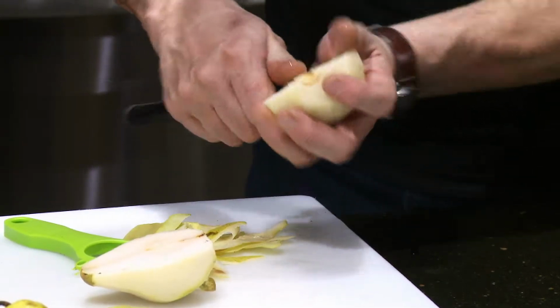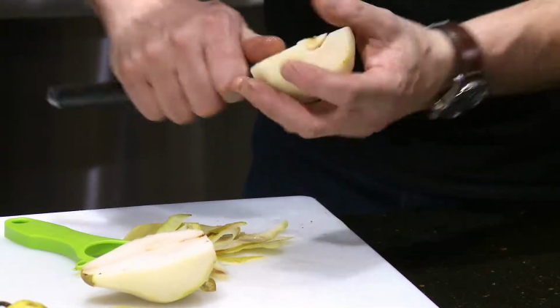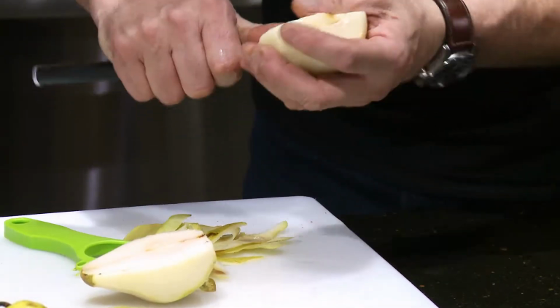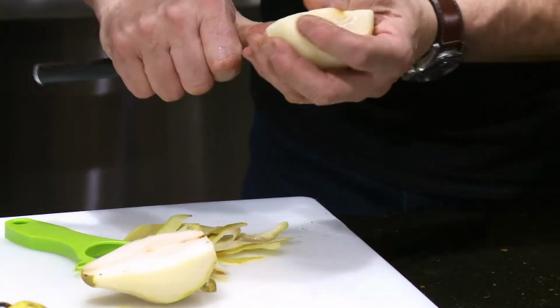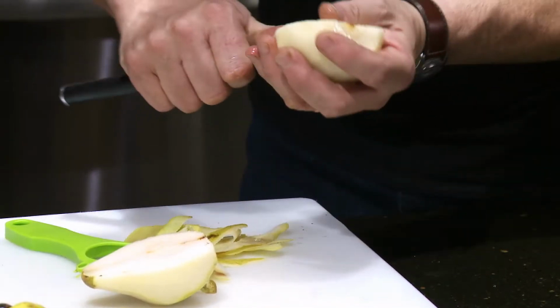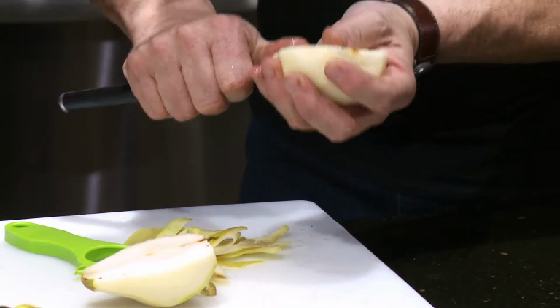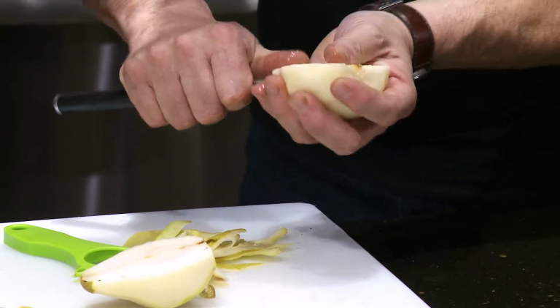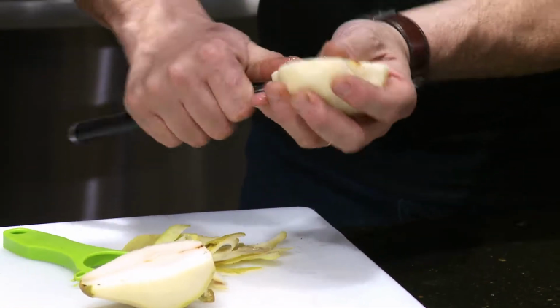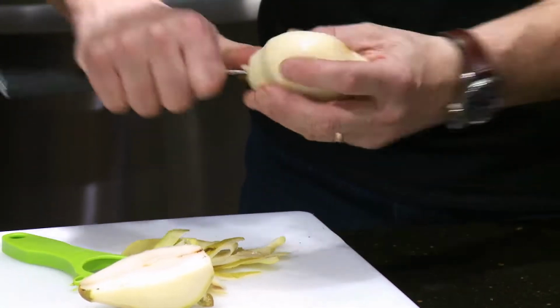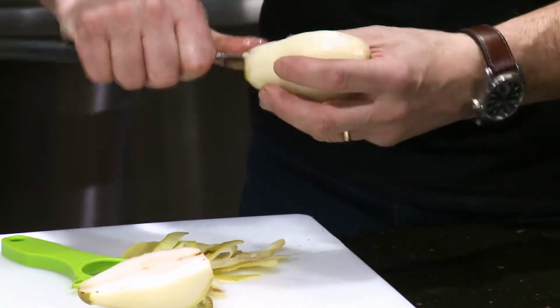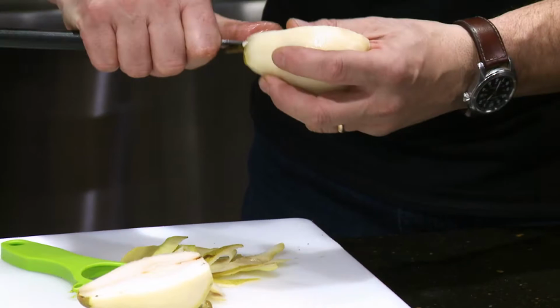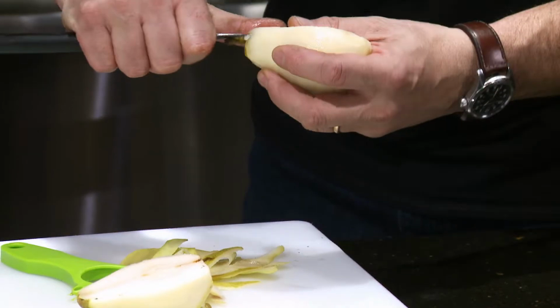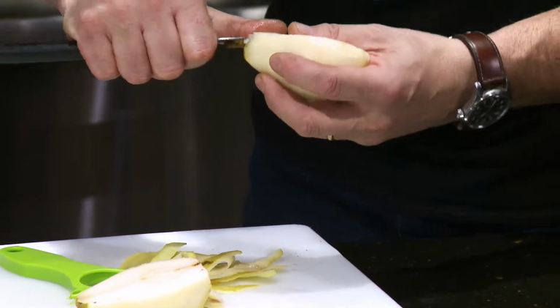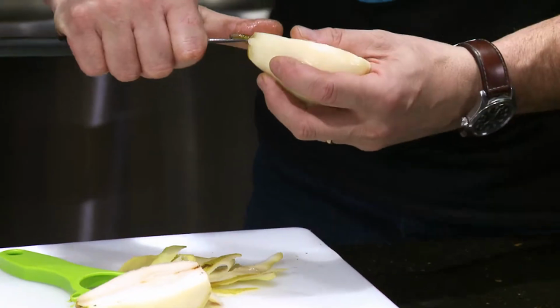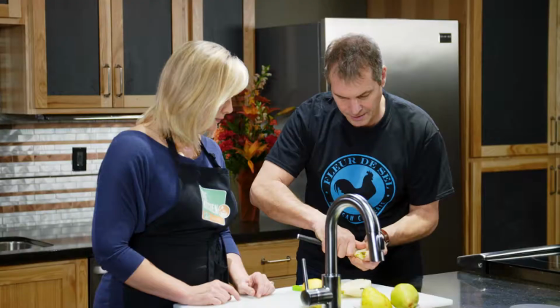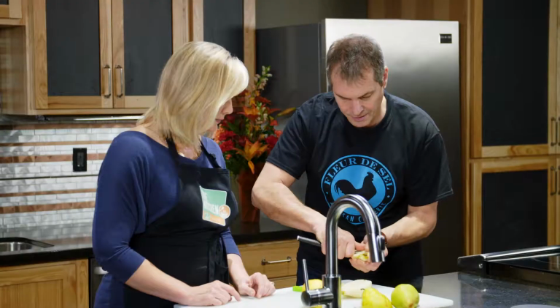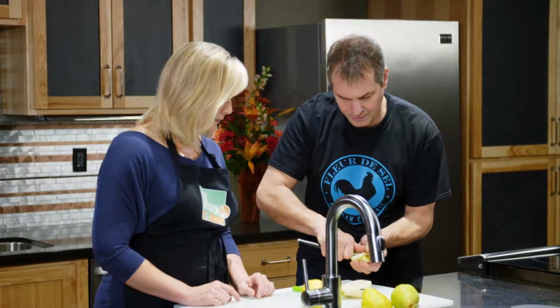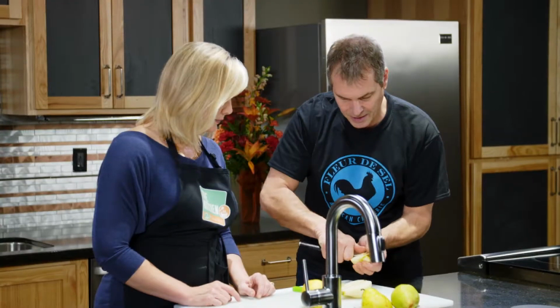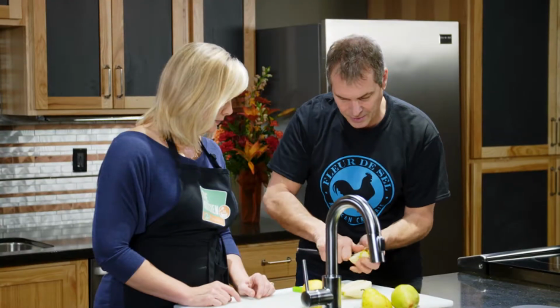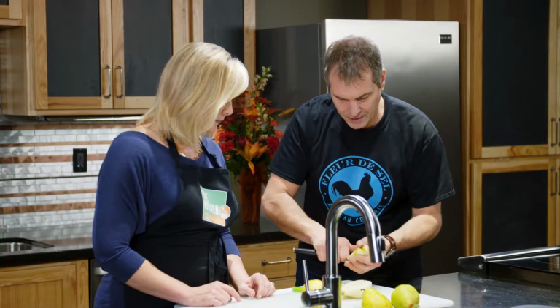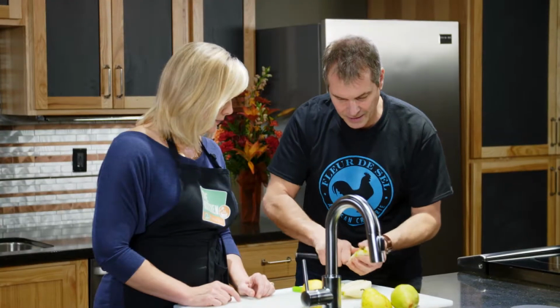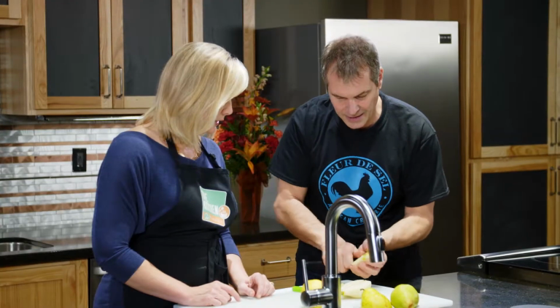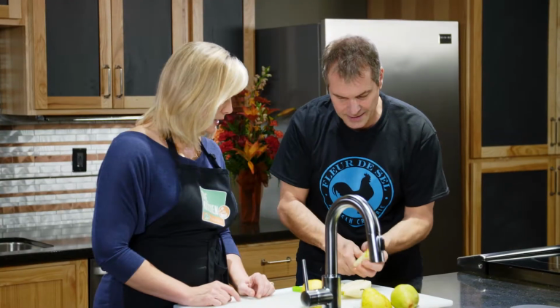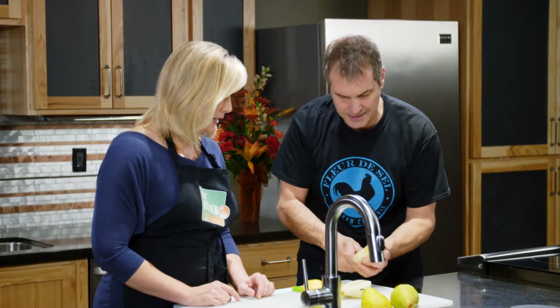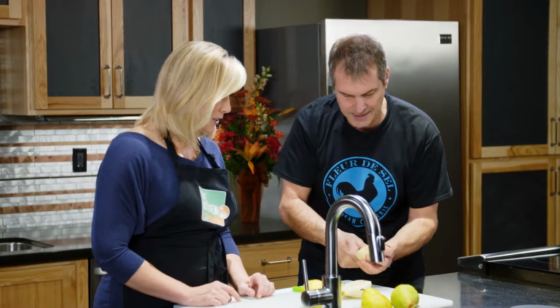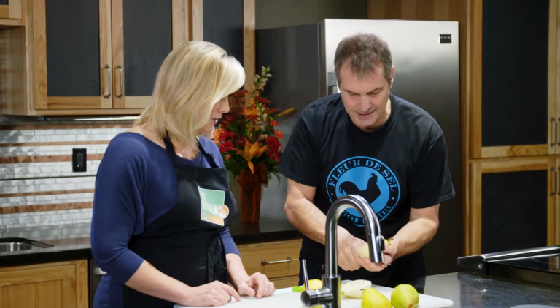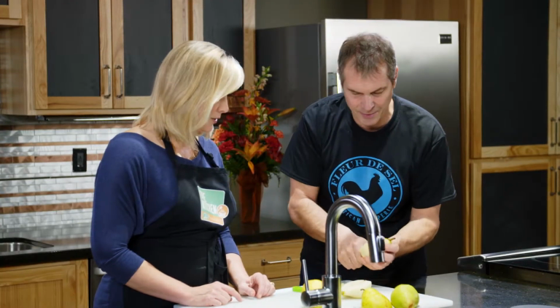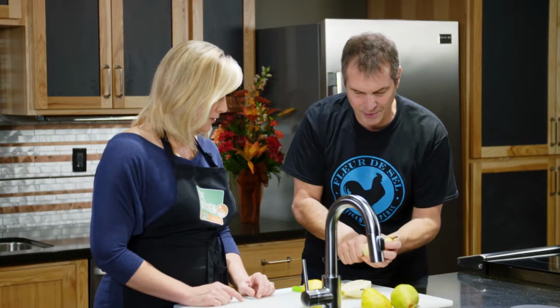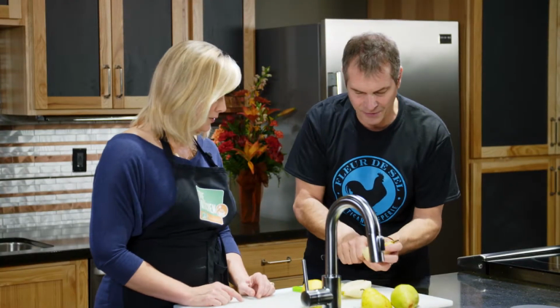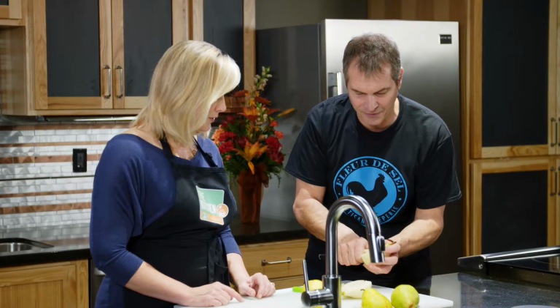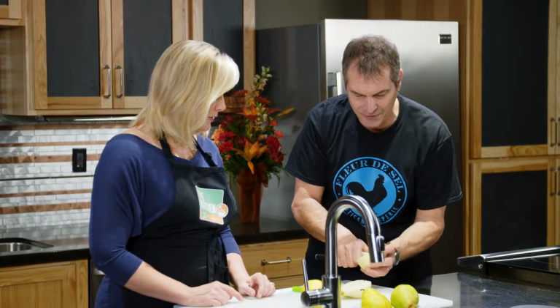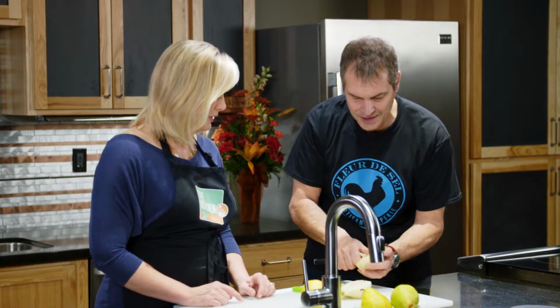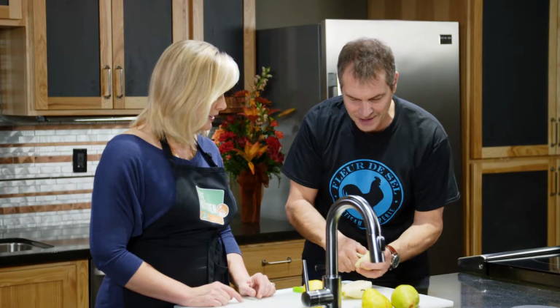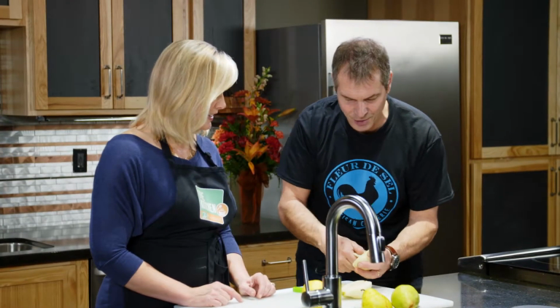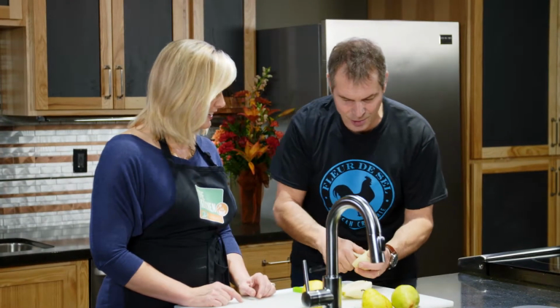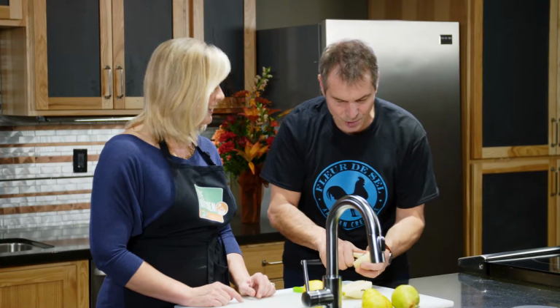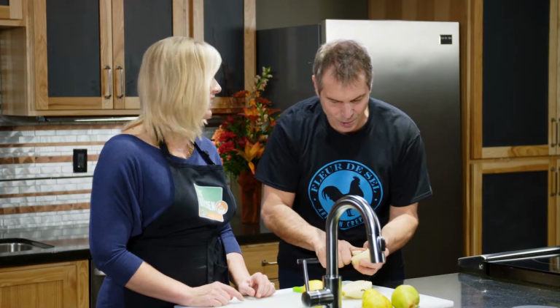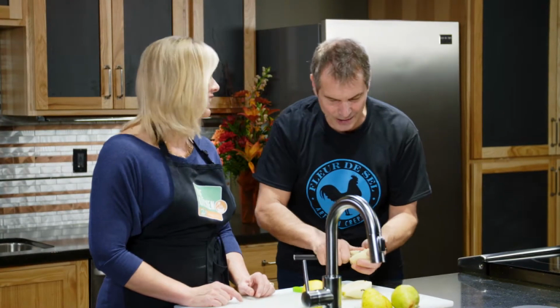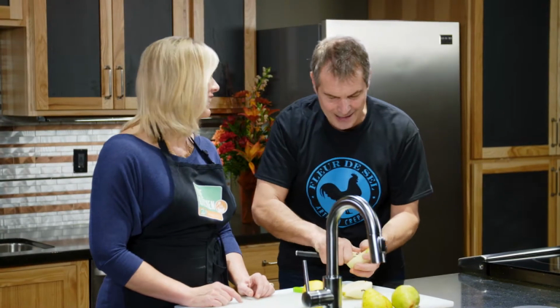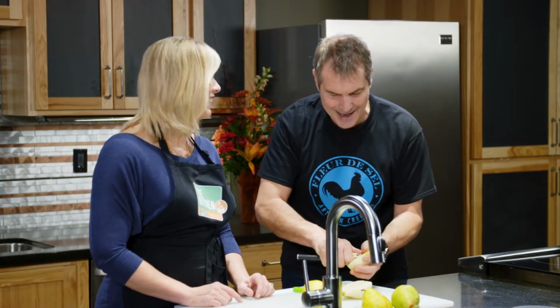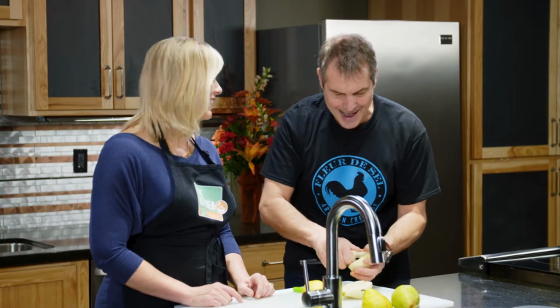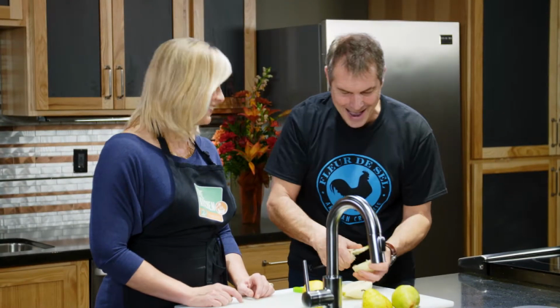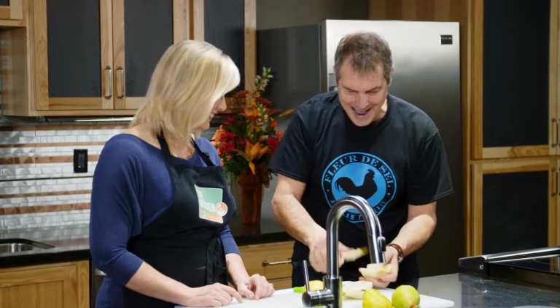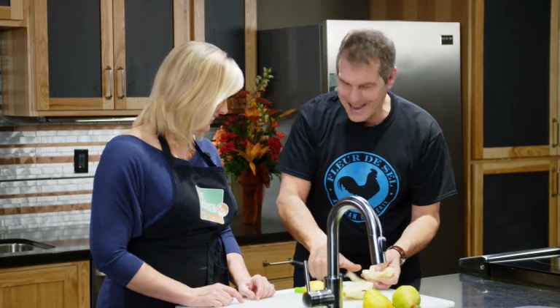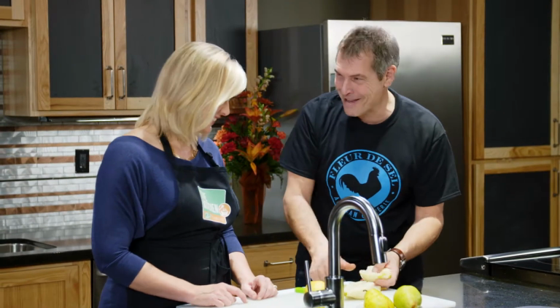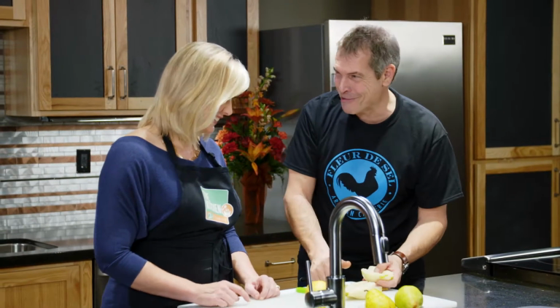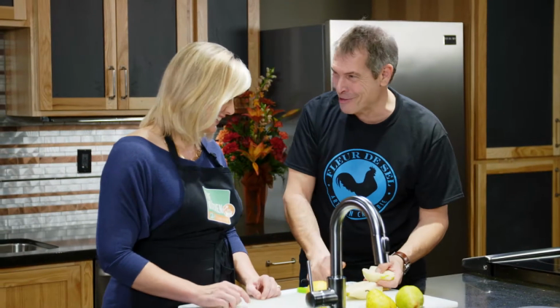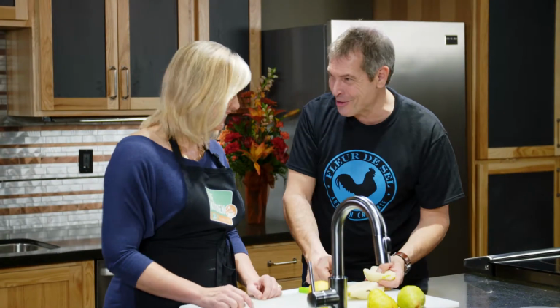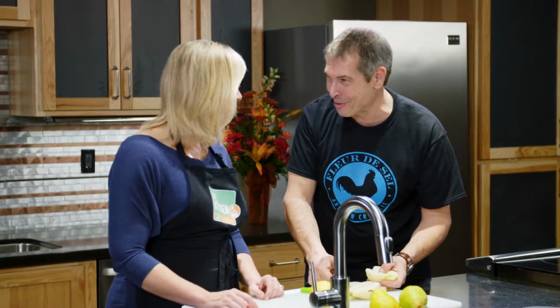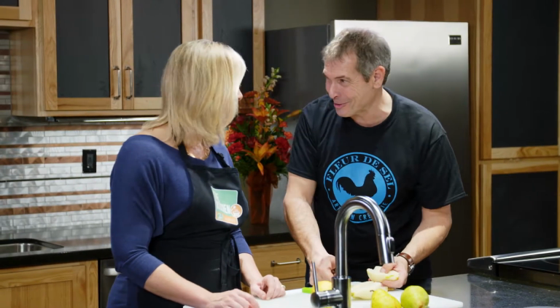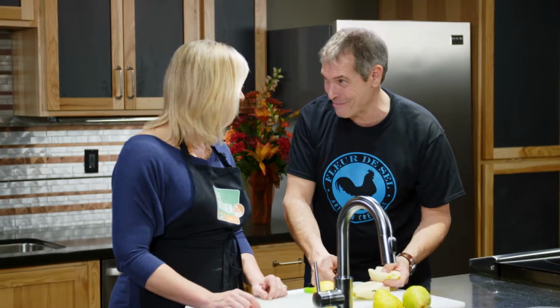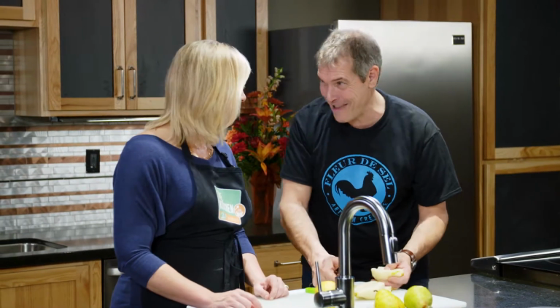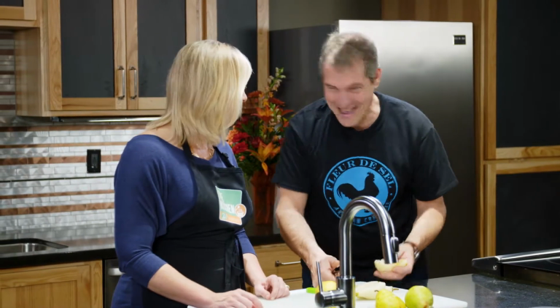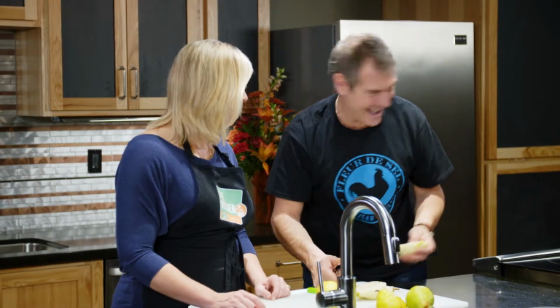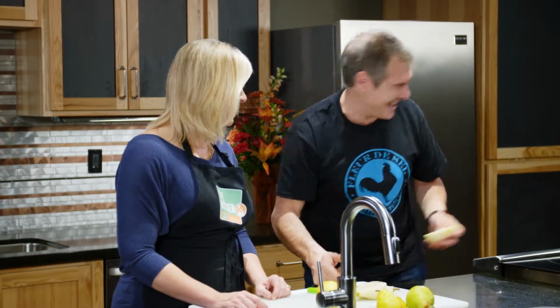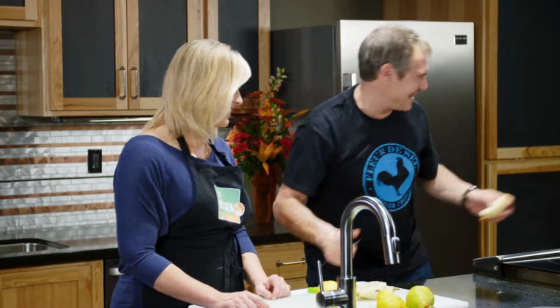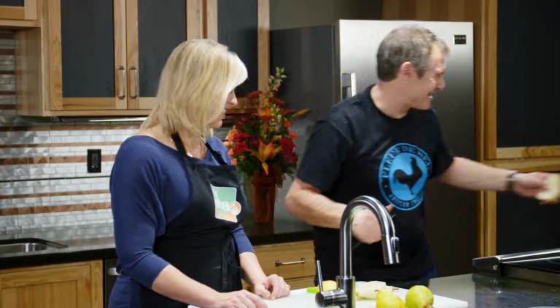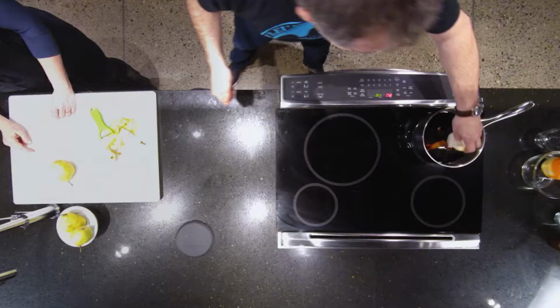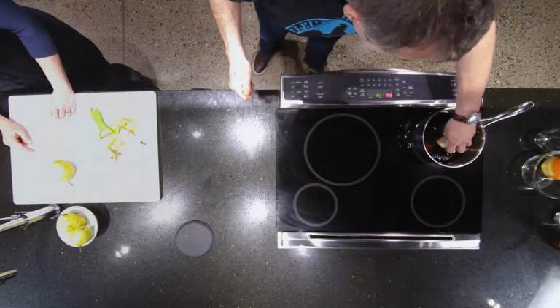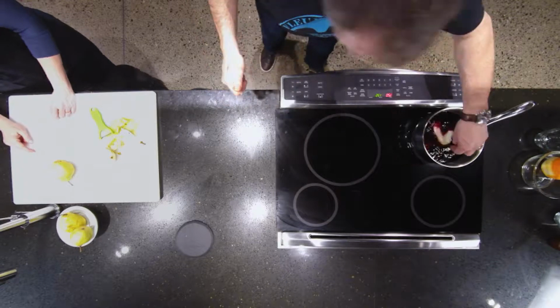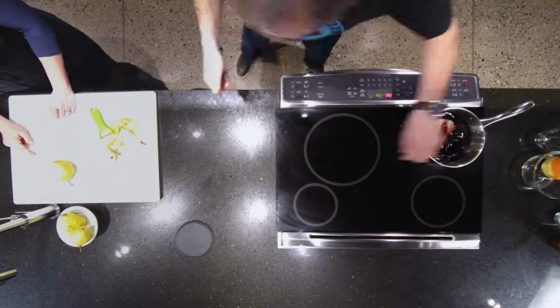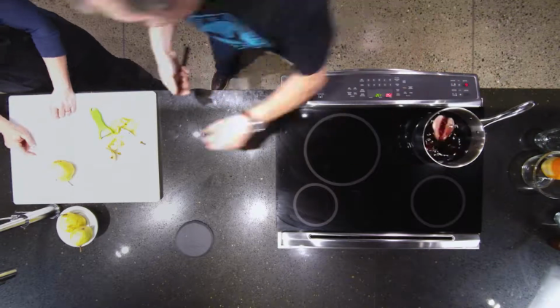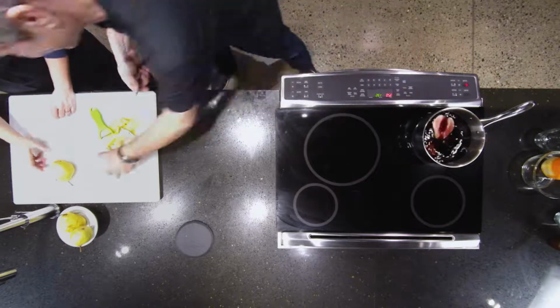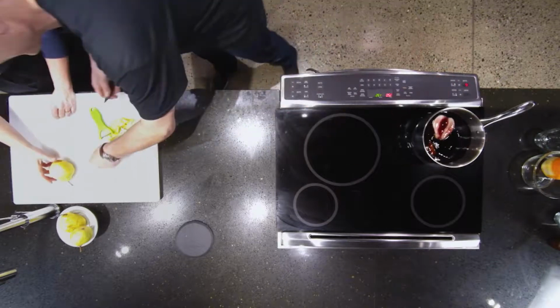Then we are going to peel those beautiful pears and remove the core with the knife. You make it look so easy. I've been doing that since I was 15 years old — and I'm an old man.